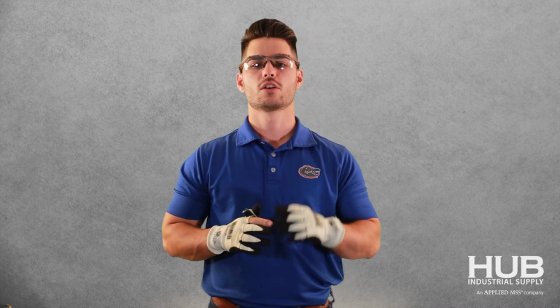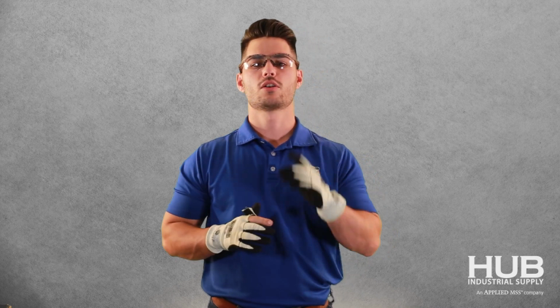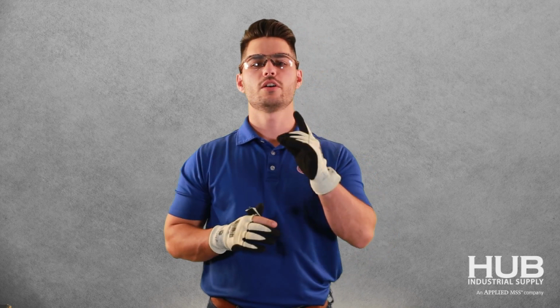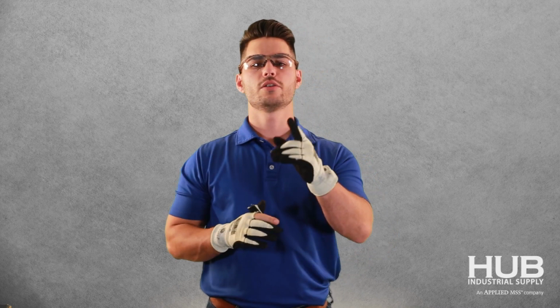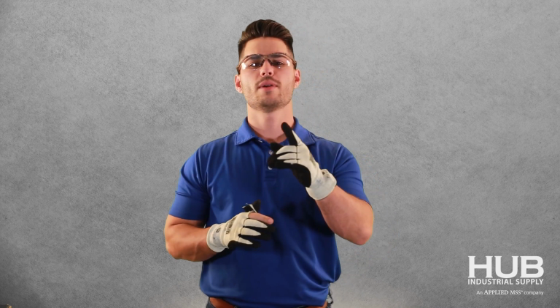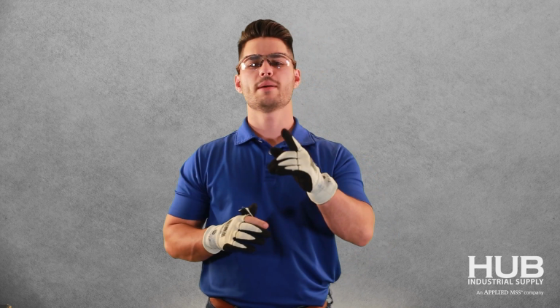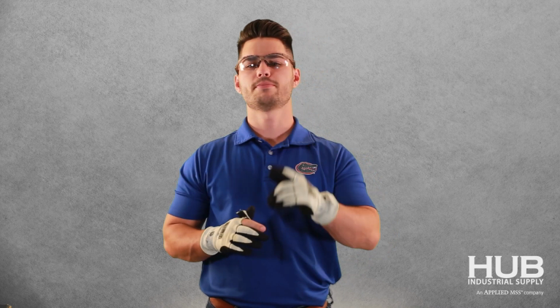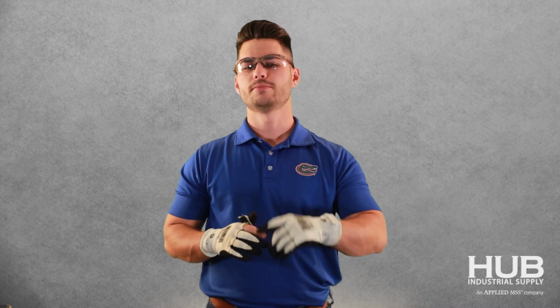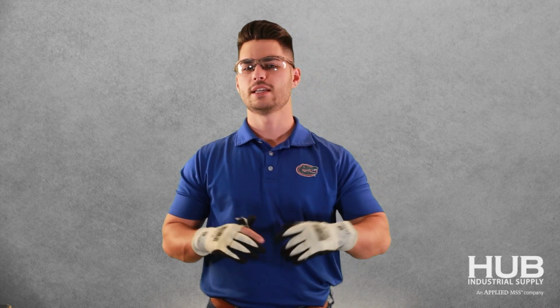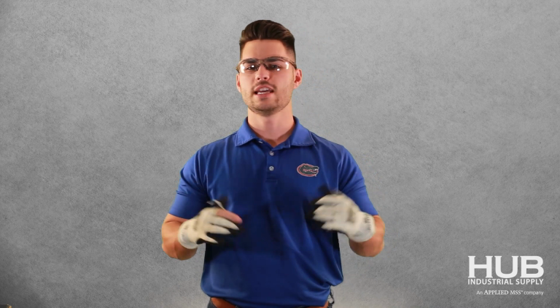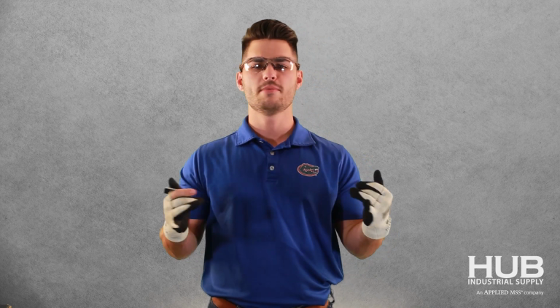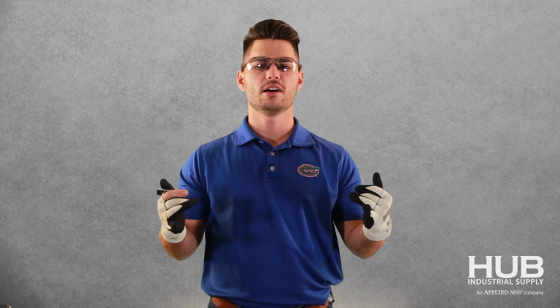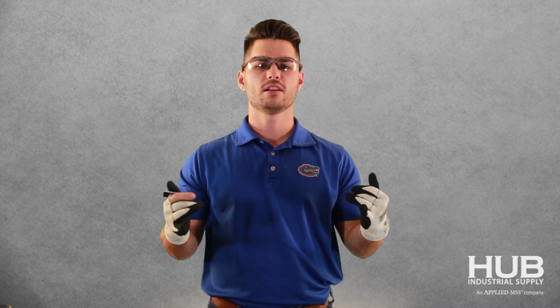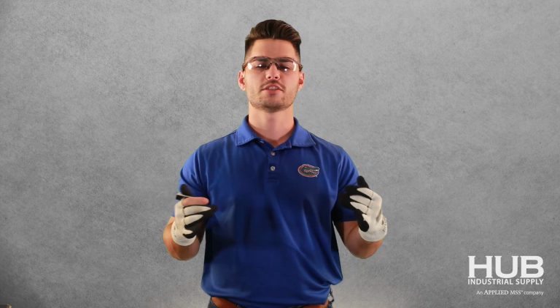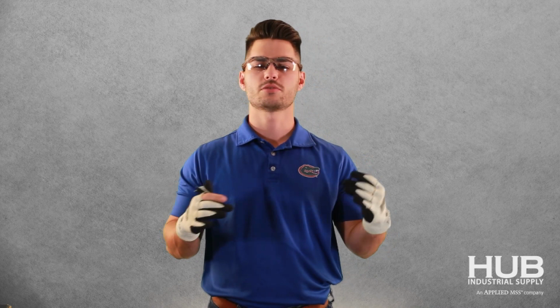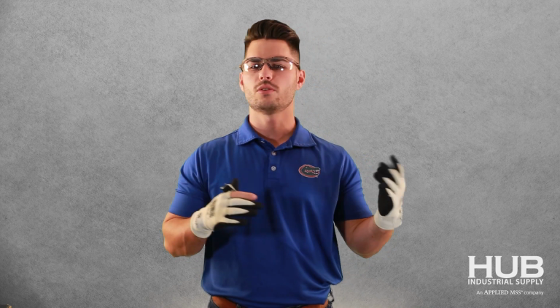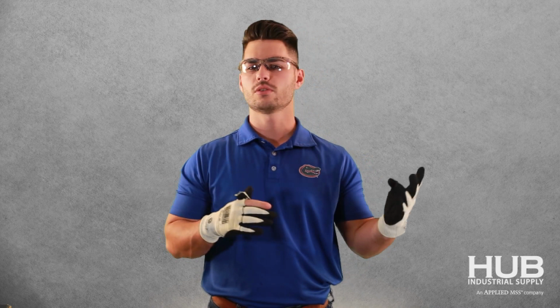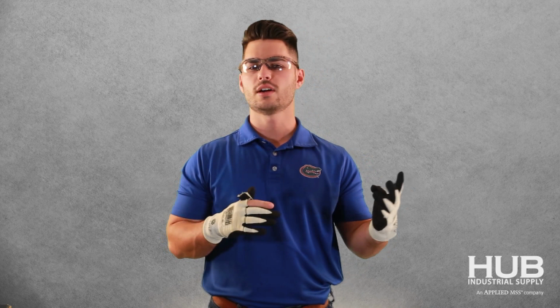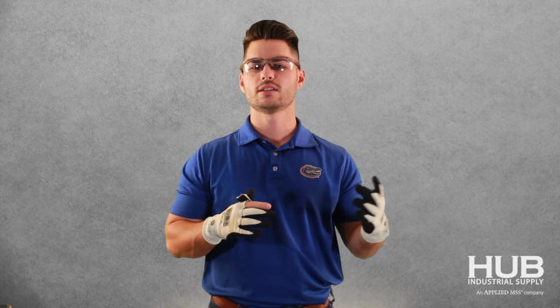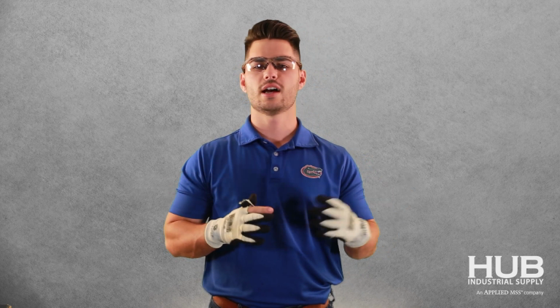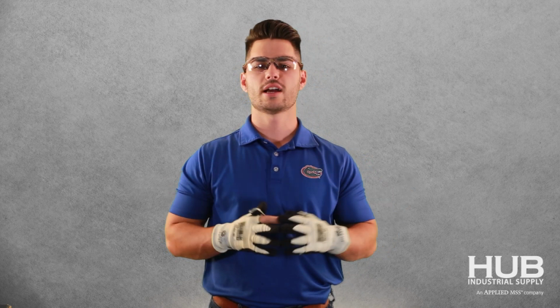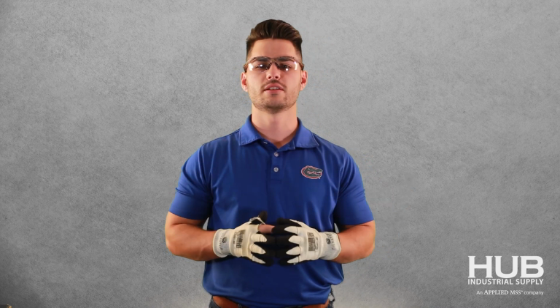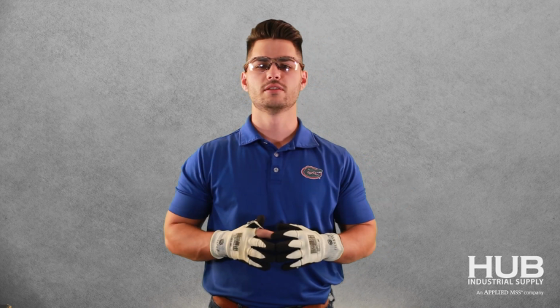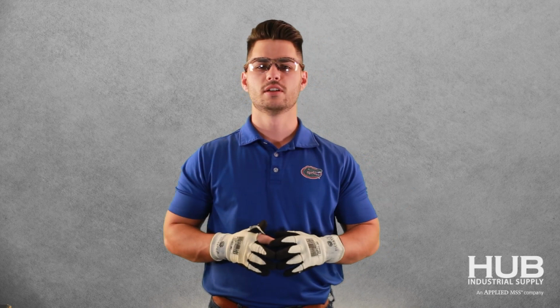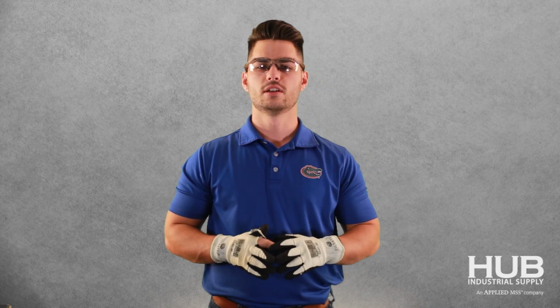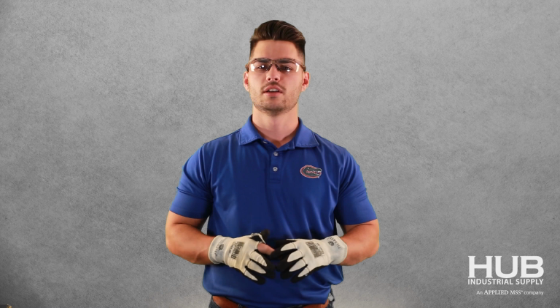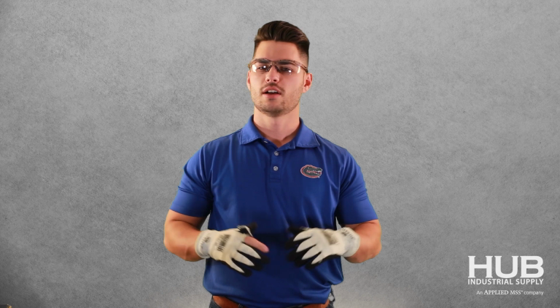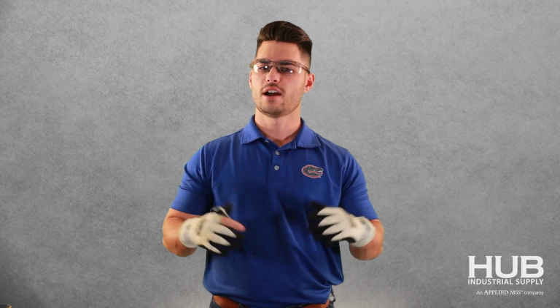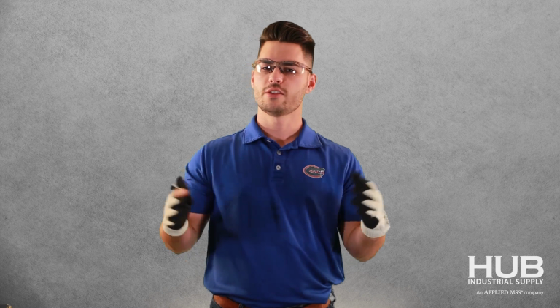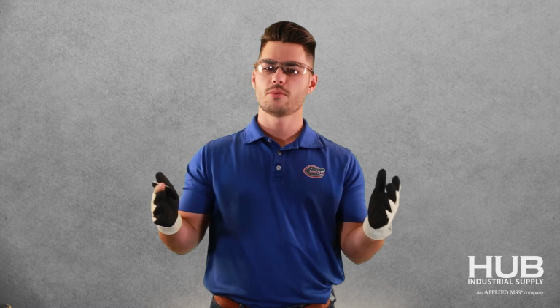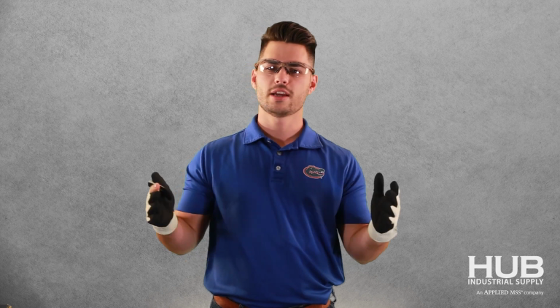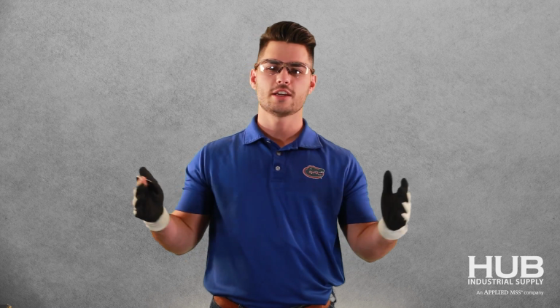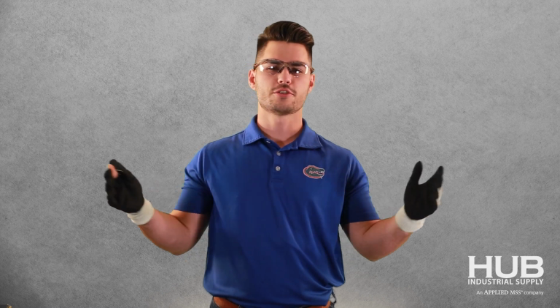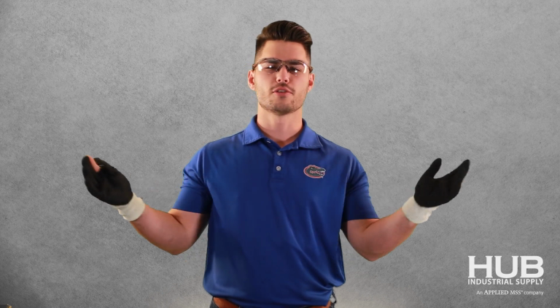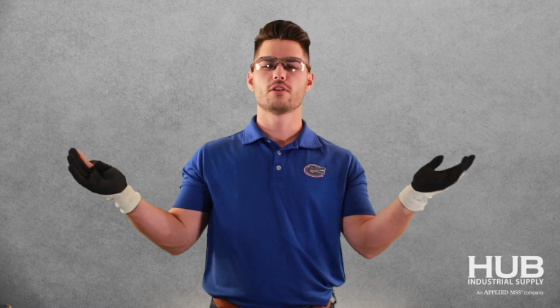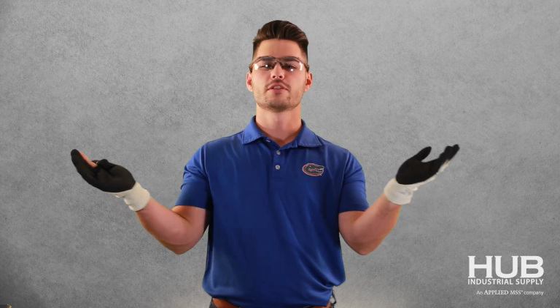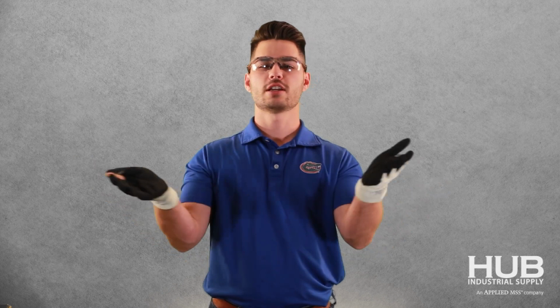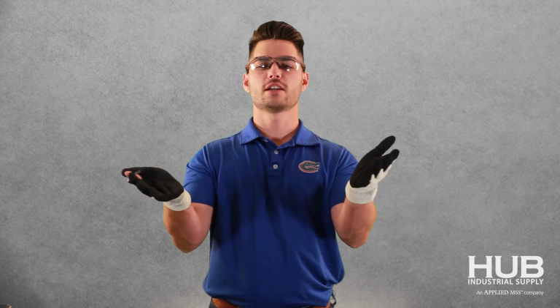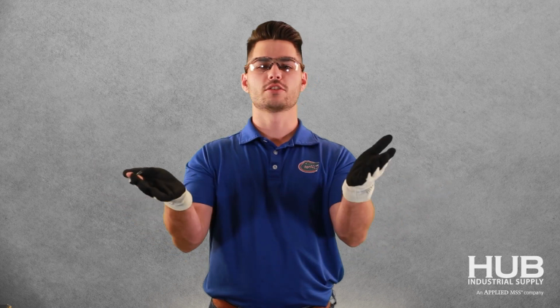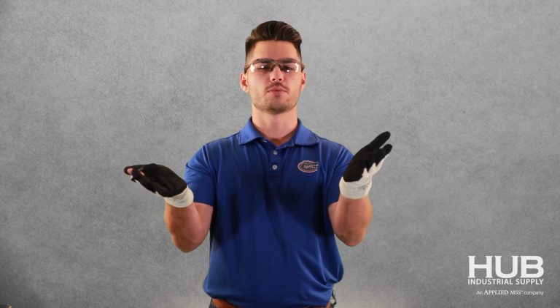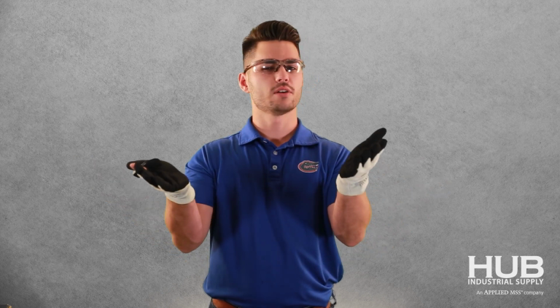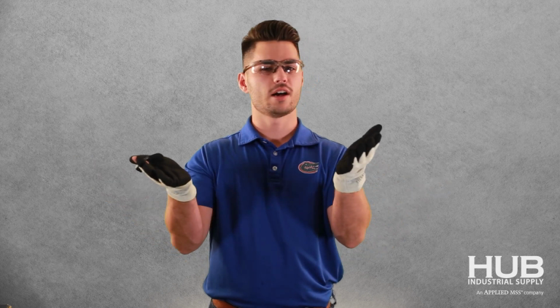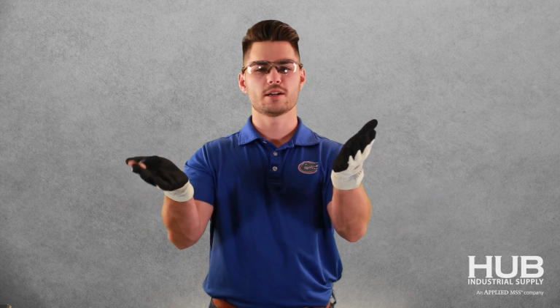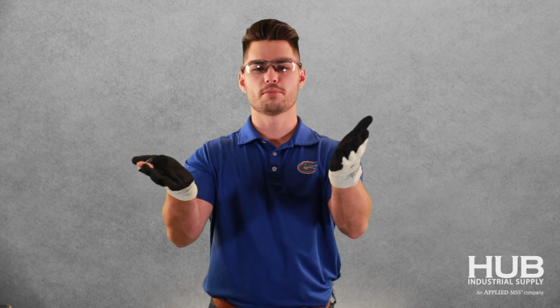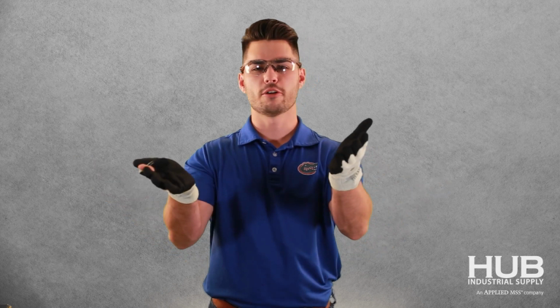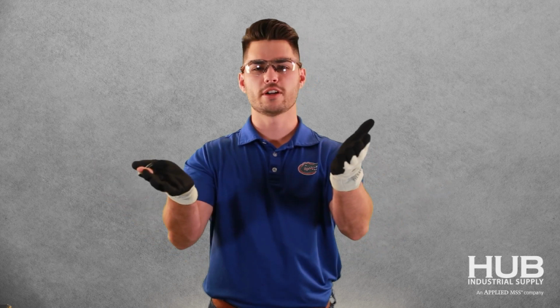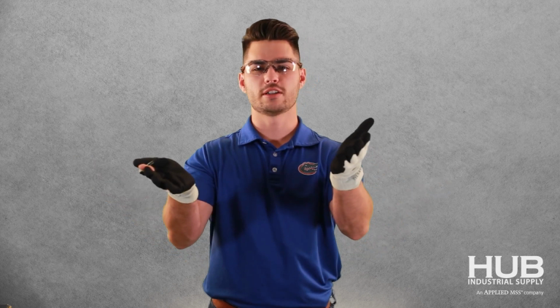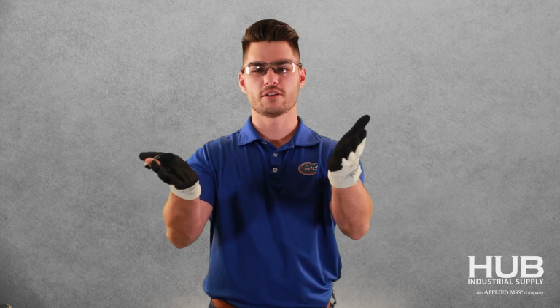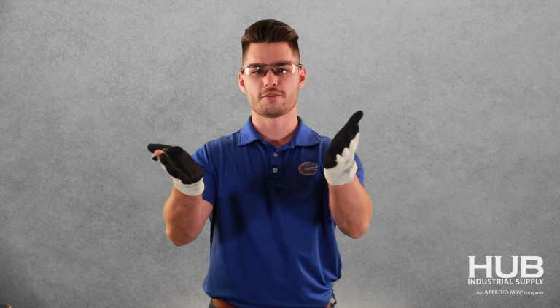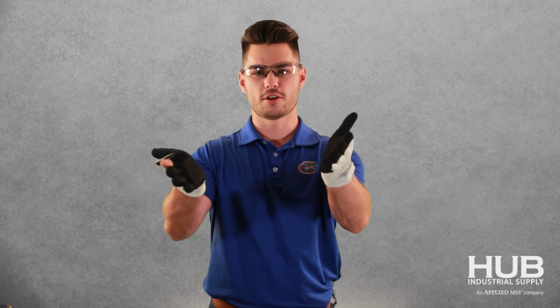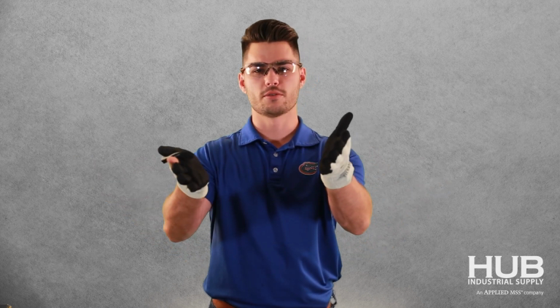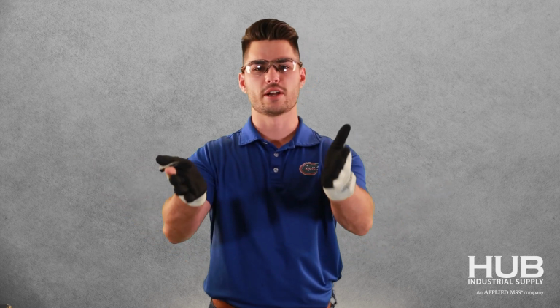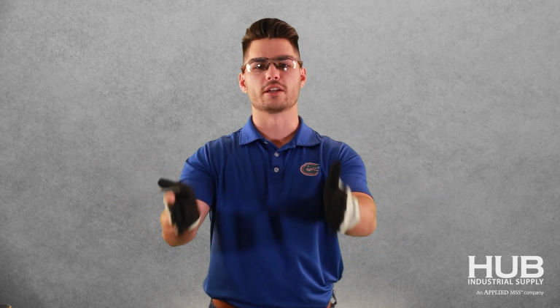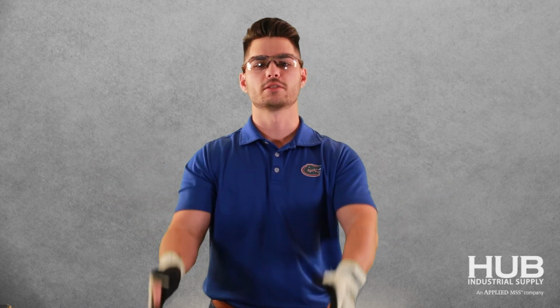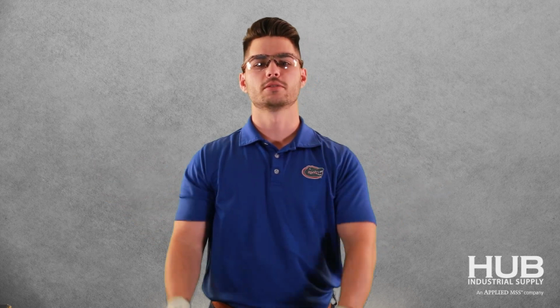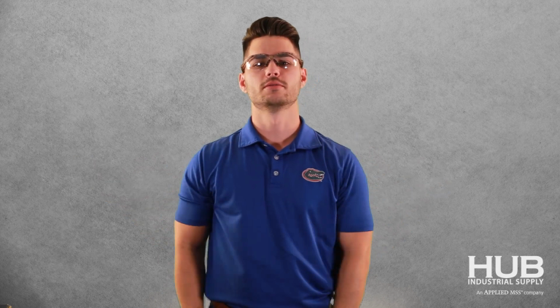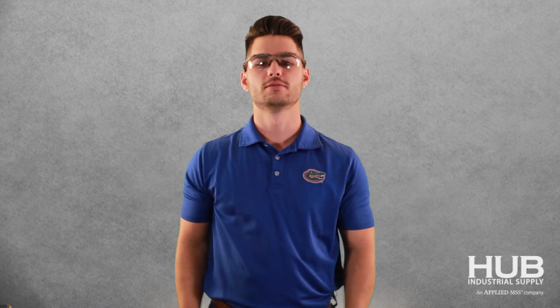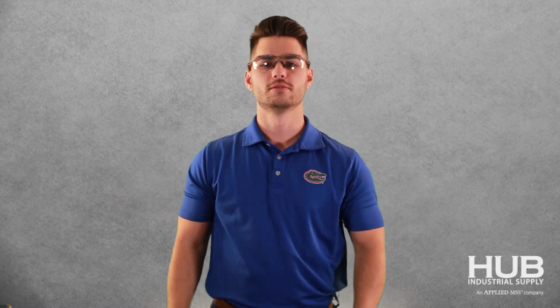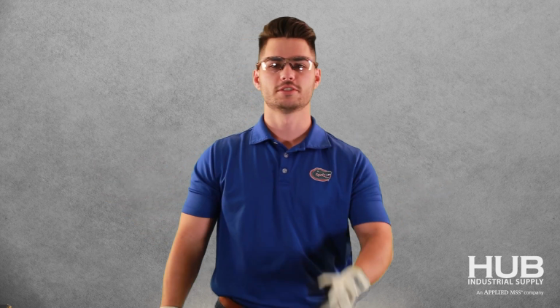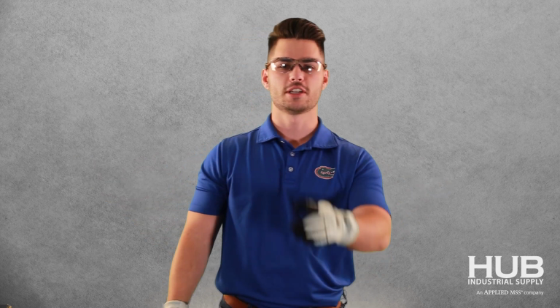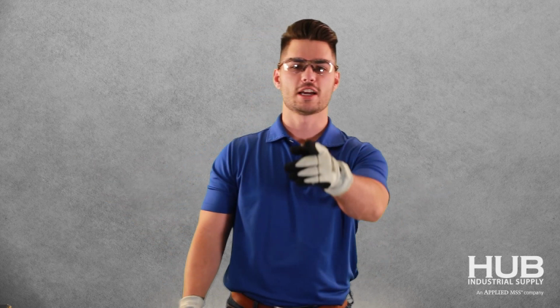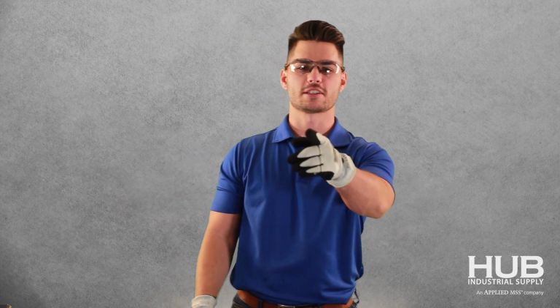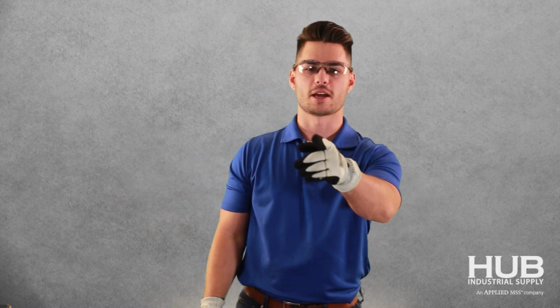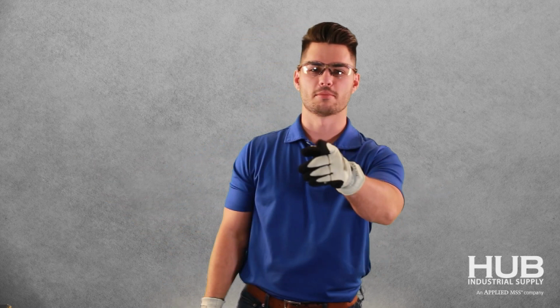Call your rep, email us, order online — either way, get your orders in because we're unemployed until the phone rings. See you next time.